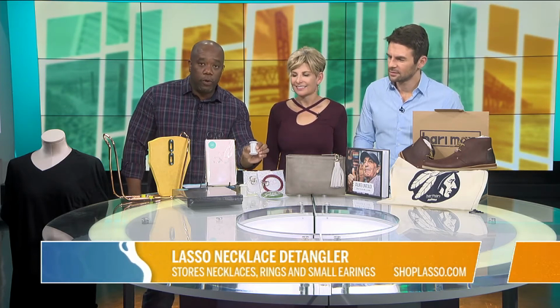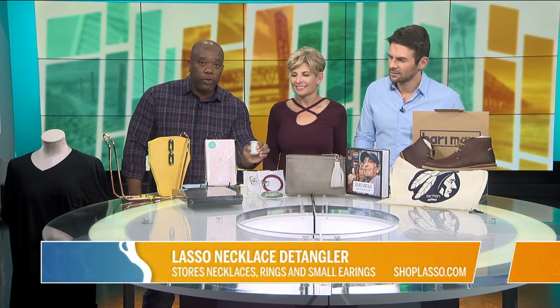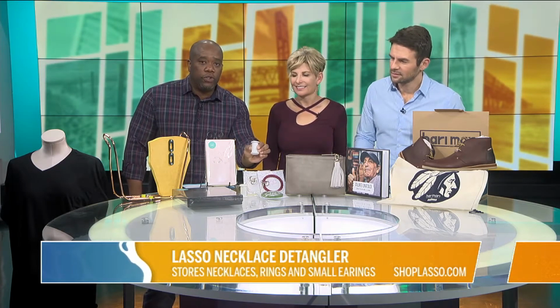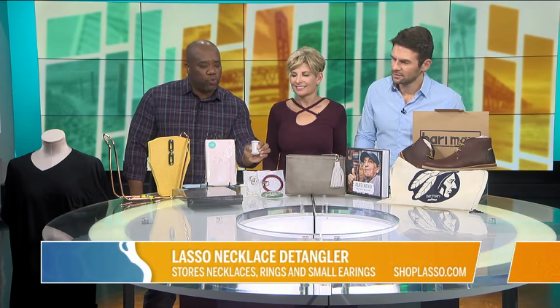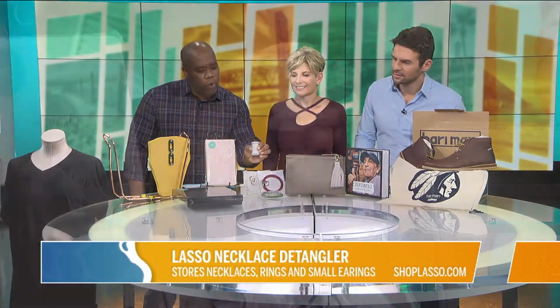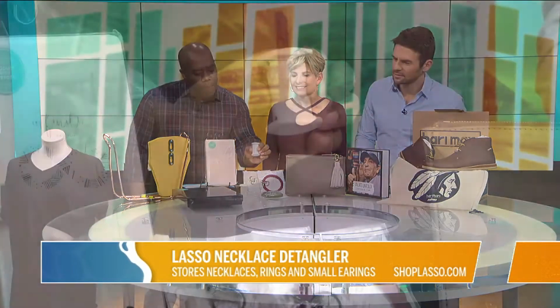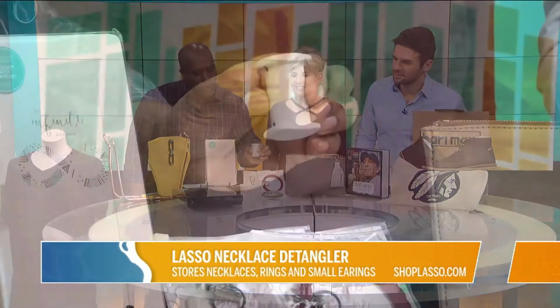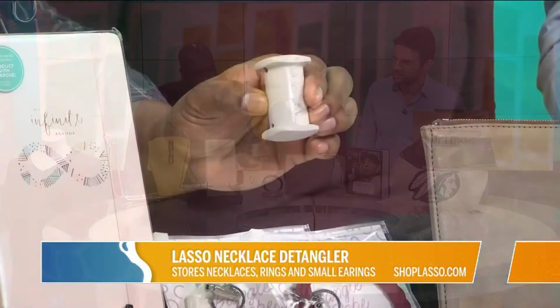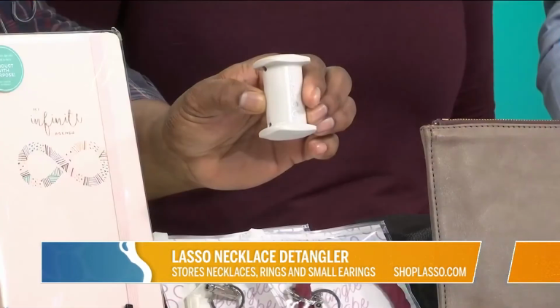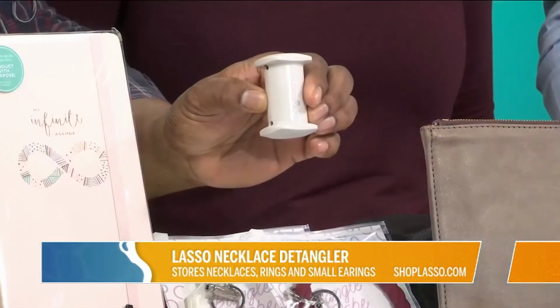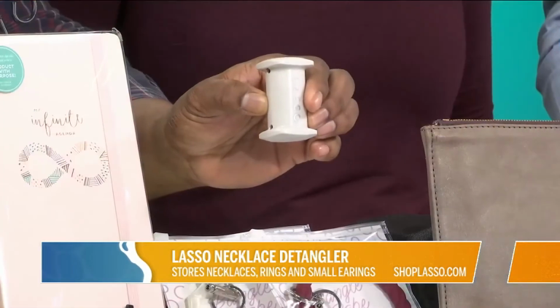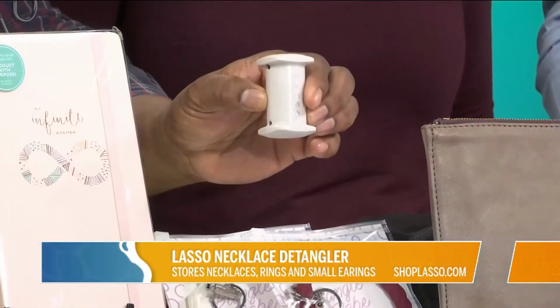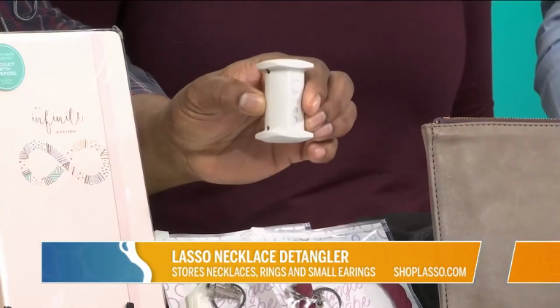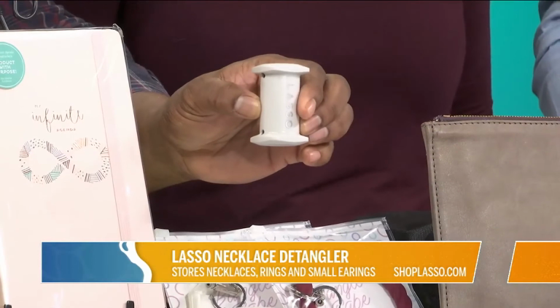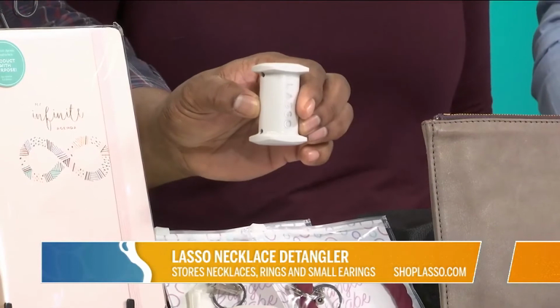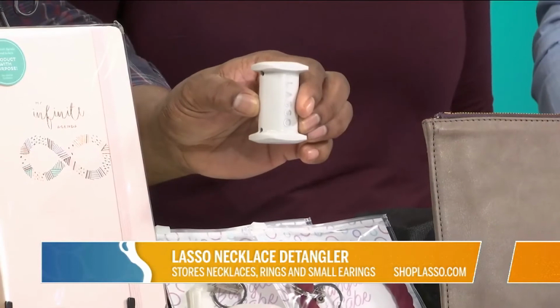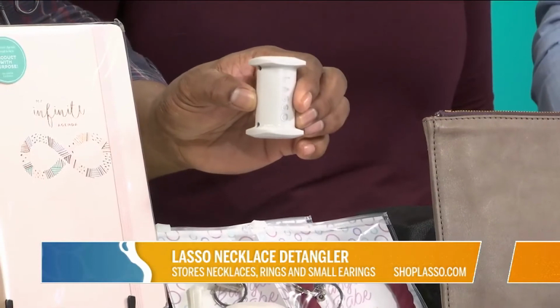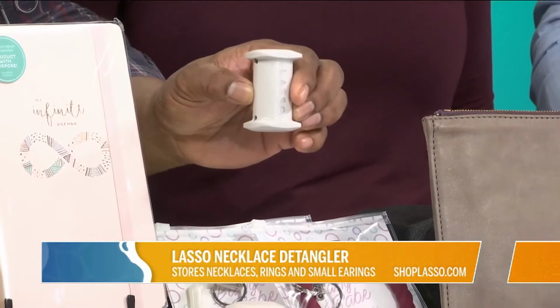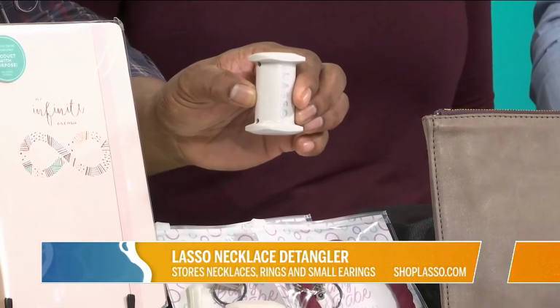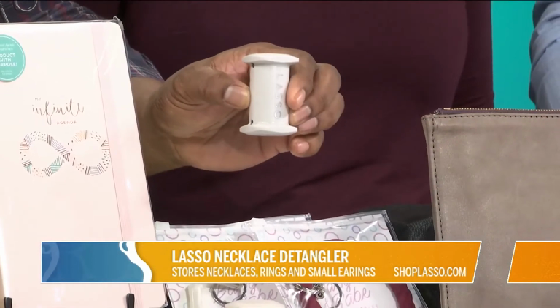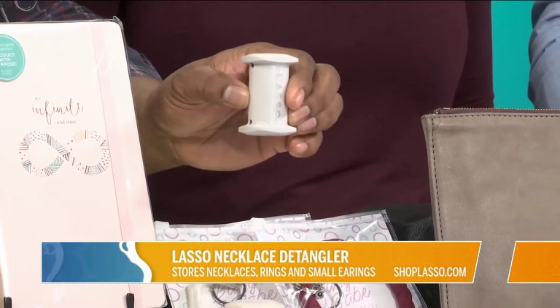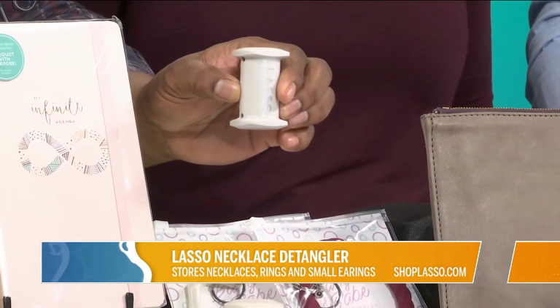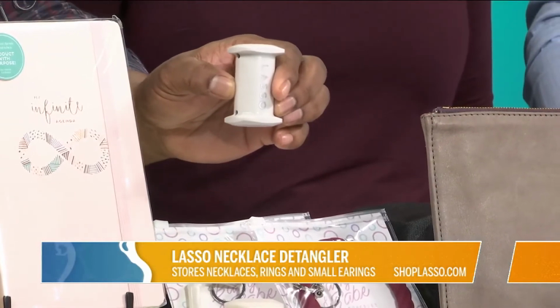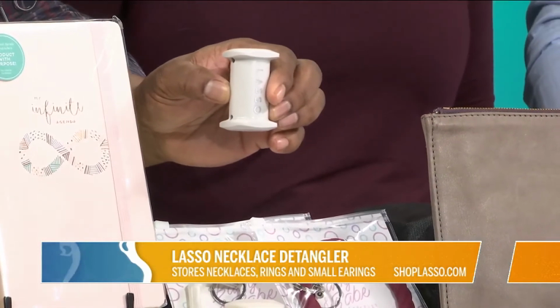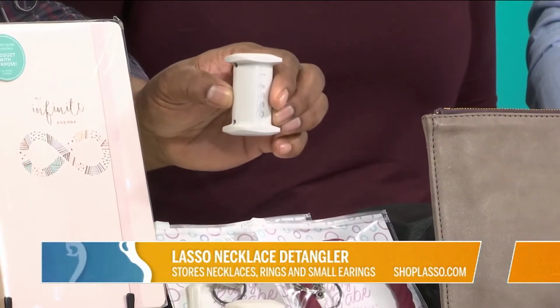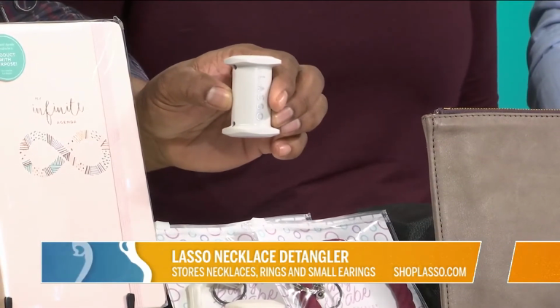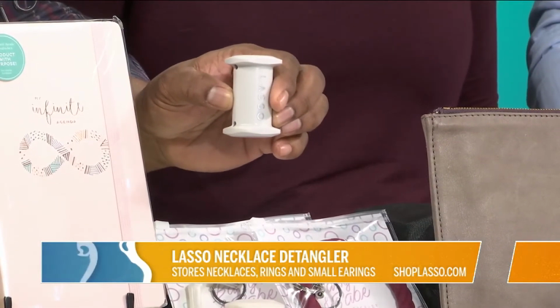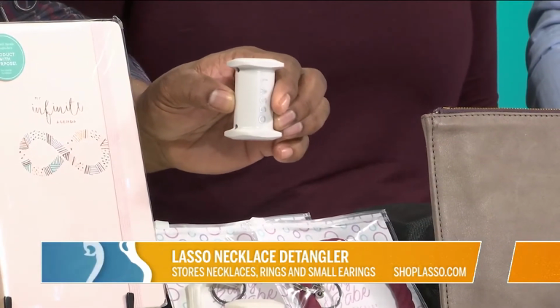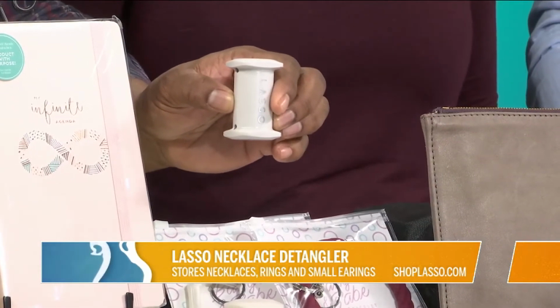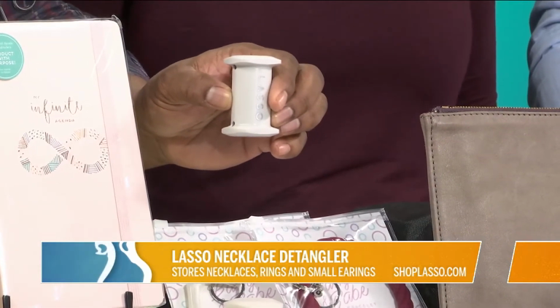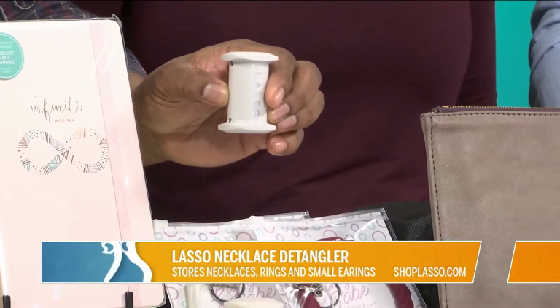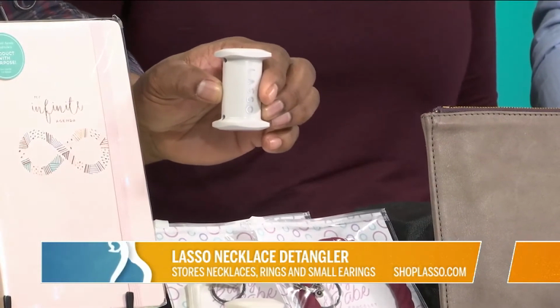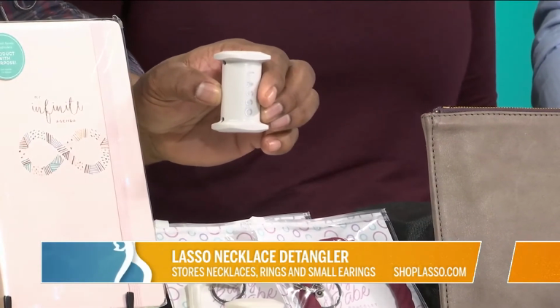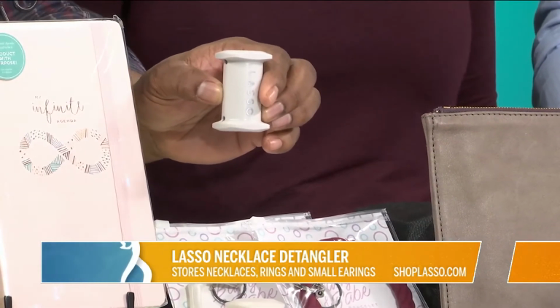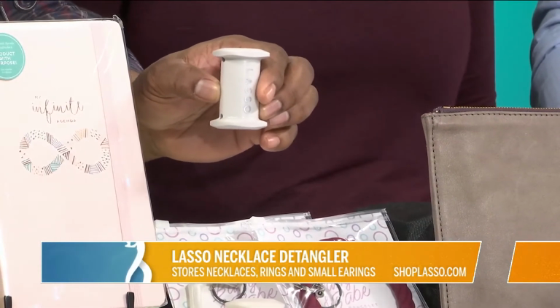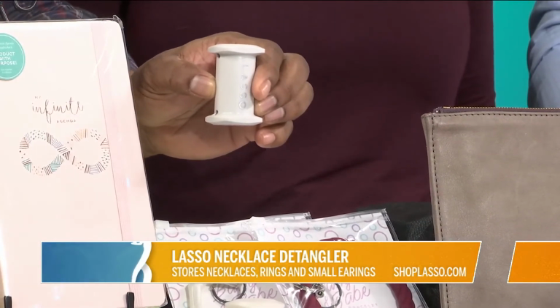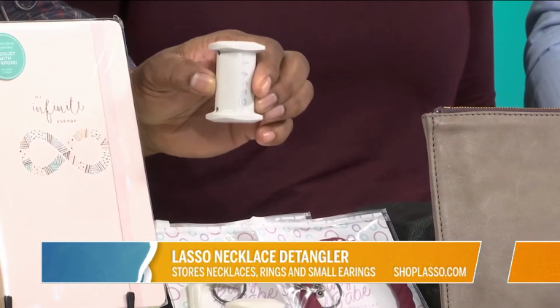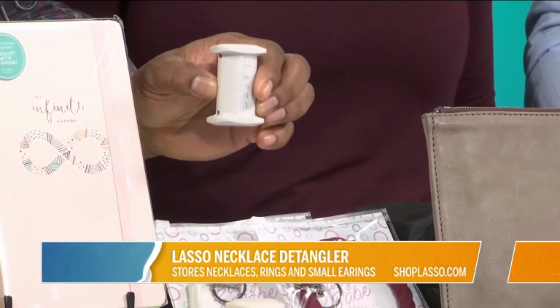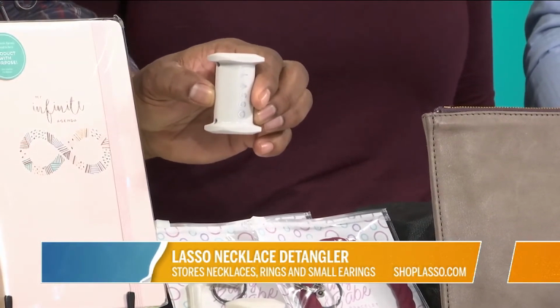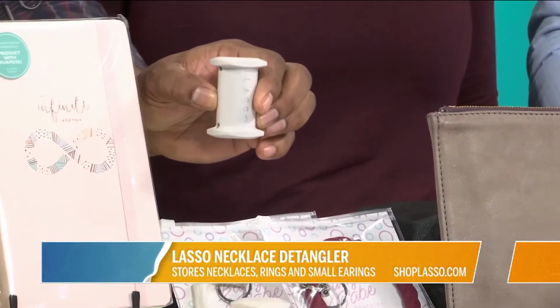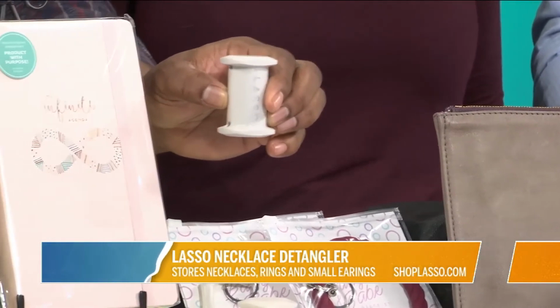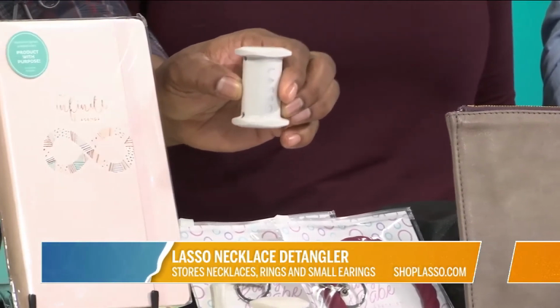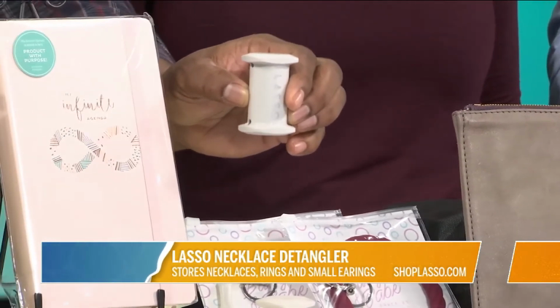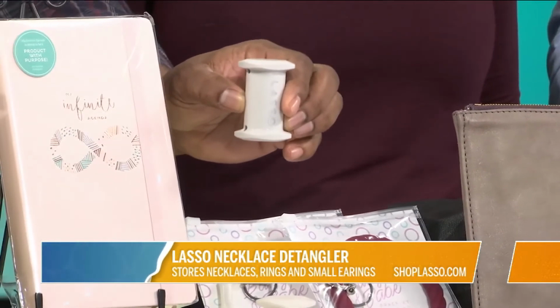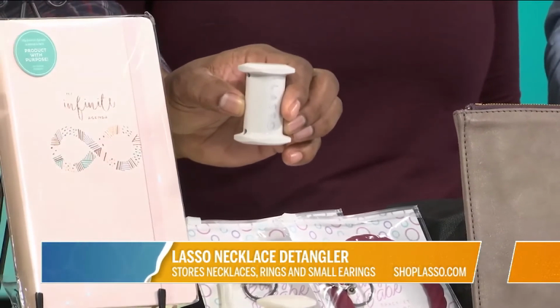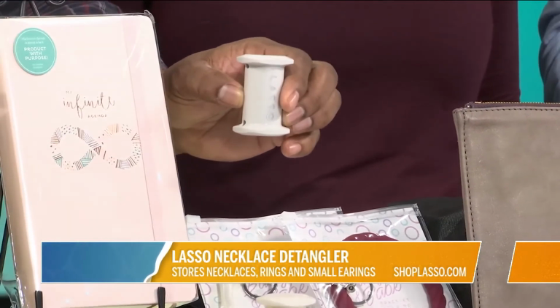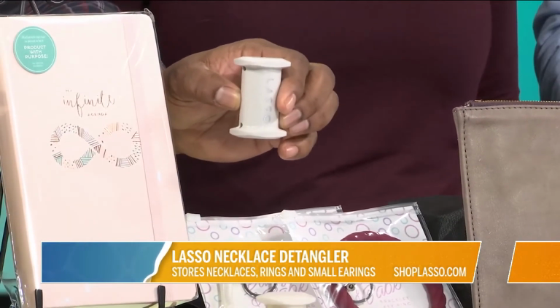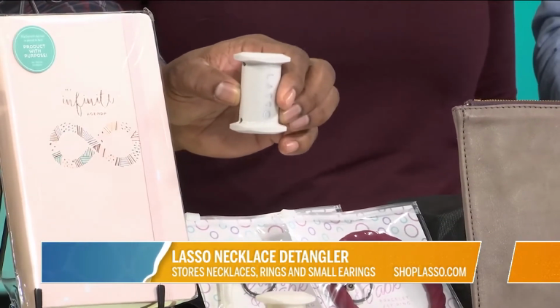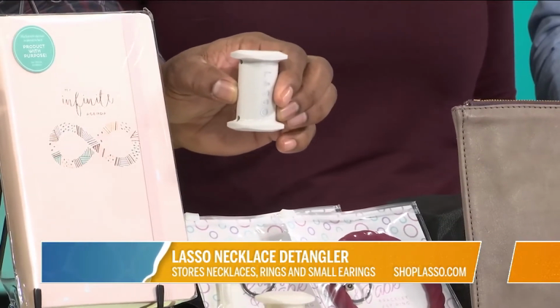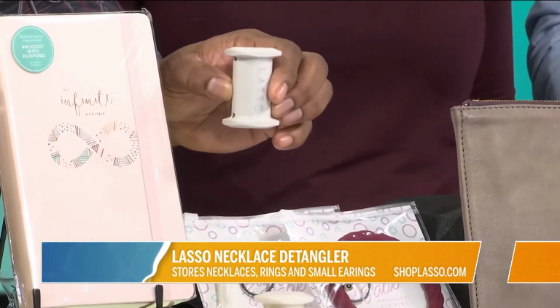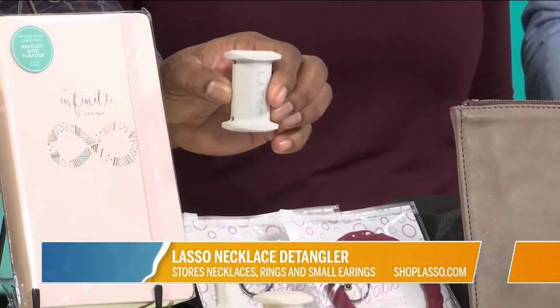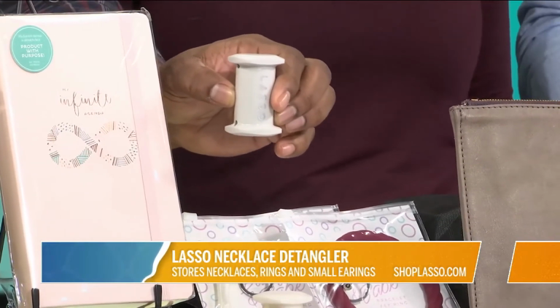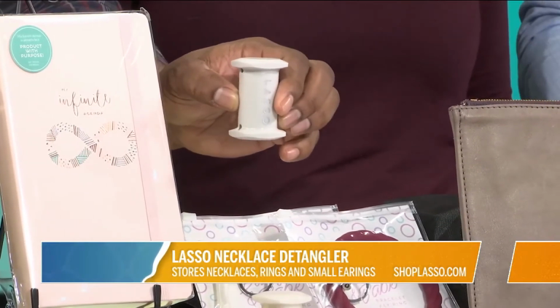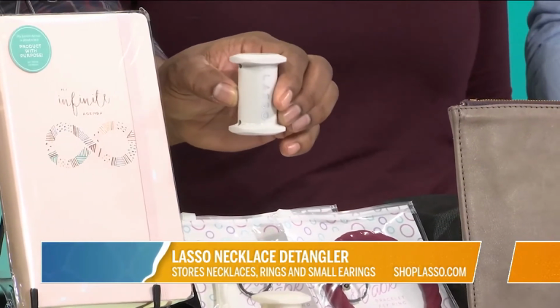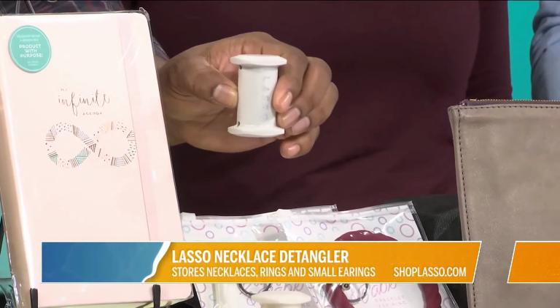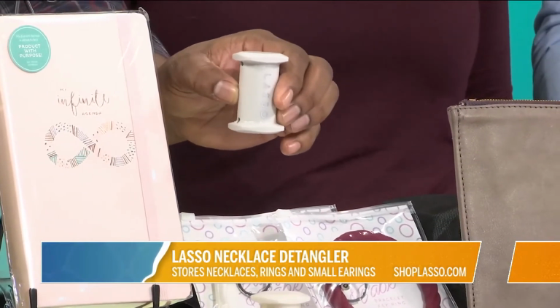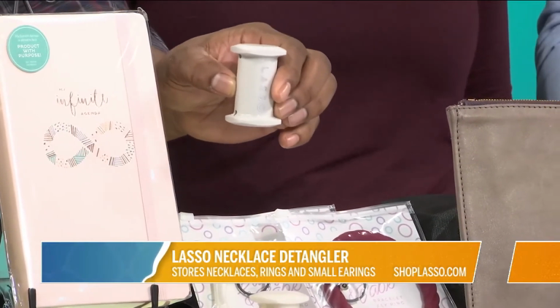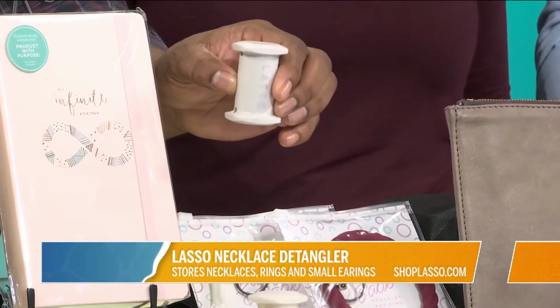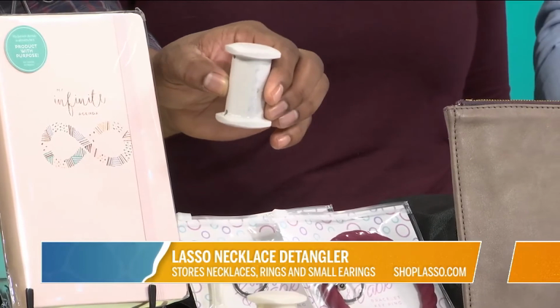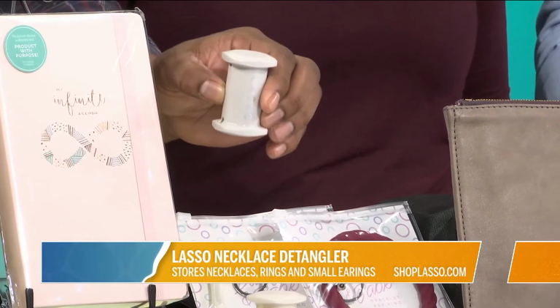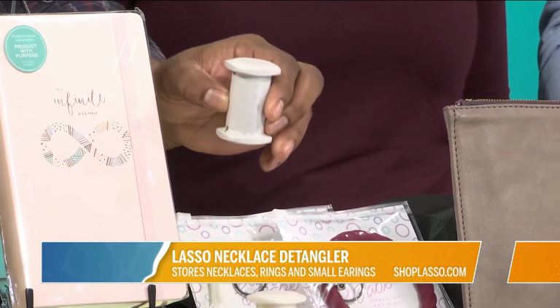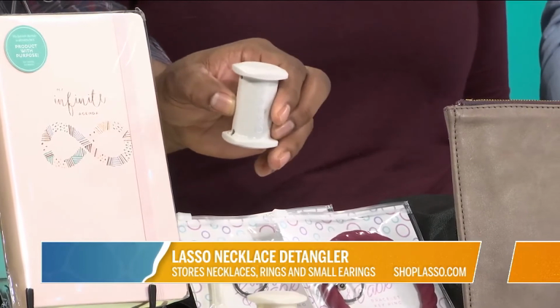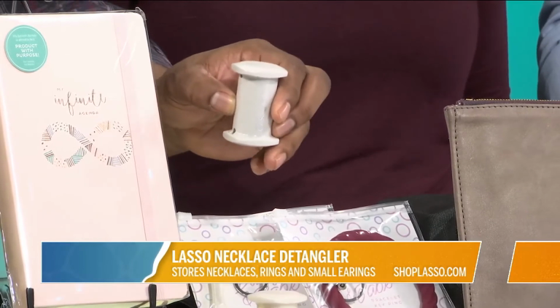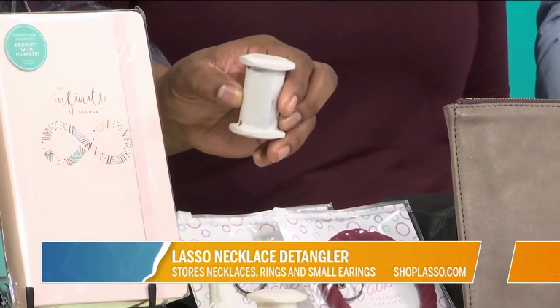So you just wrap your necklace around there. Ladies, how many times have you had a chain — you've wrapped it, or you haven't wrapped it — and it gets all tangled? It's a pain to undo.